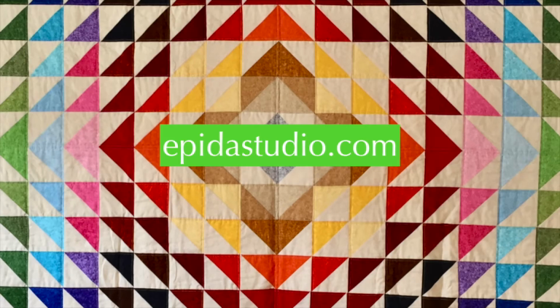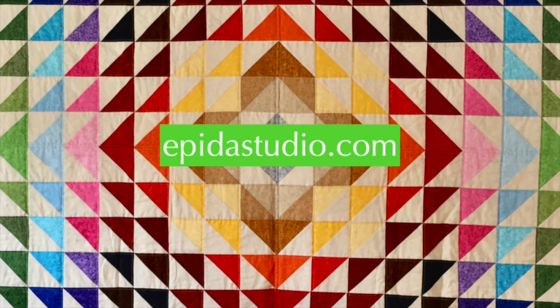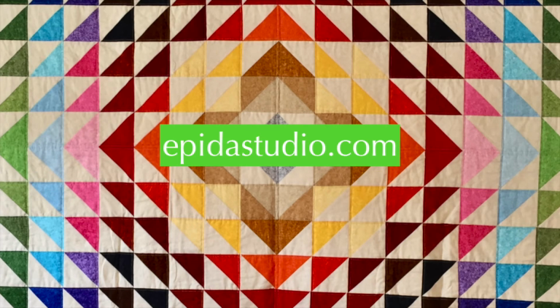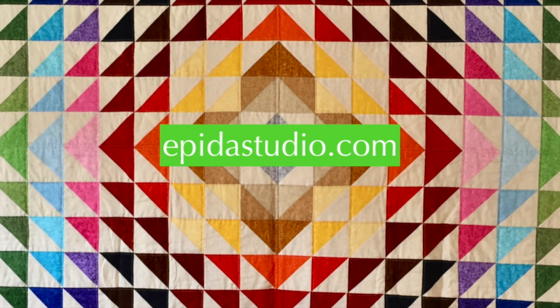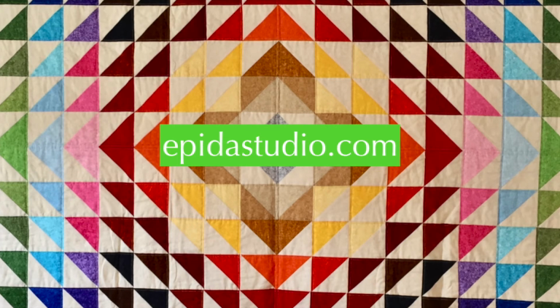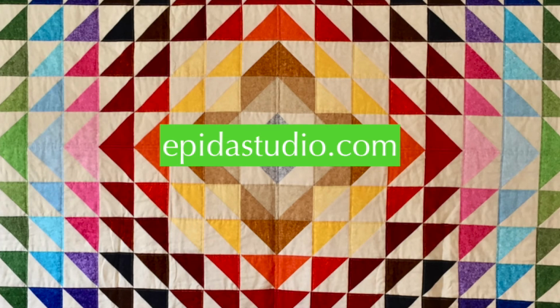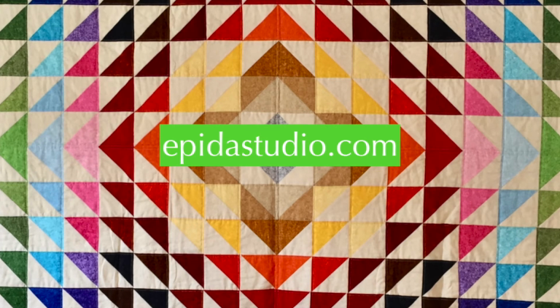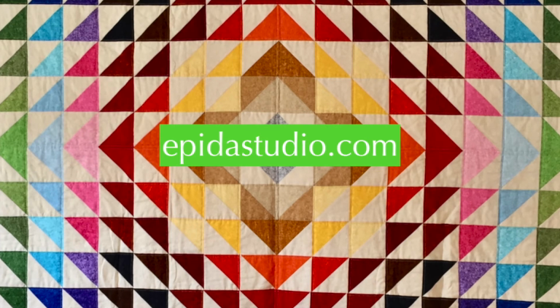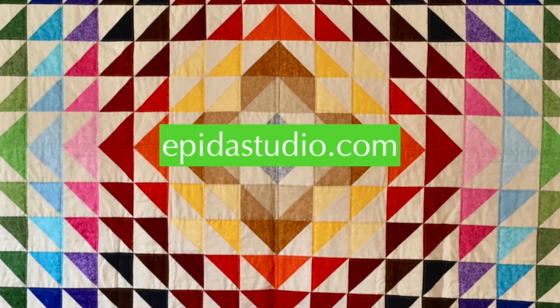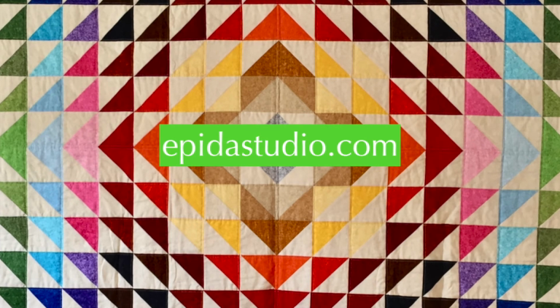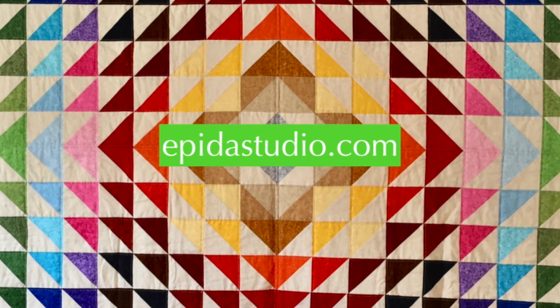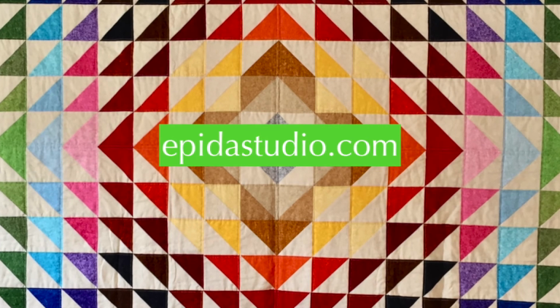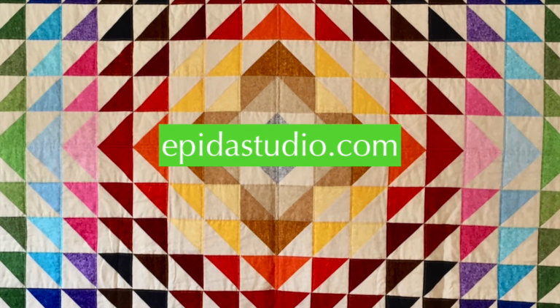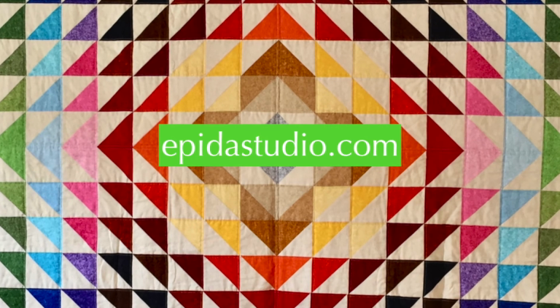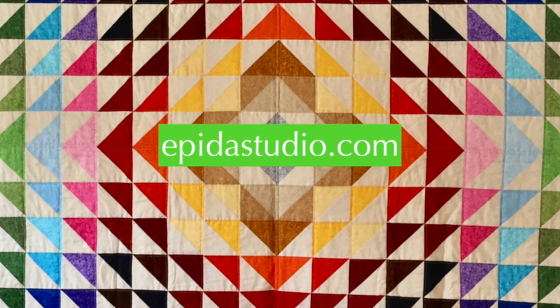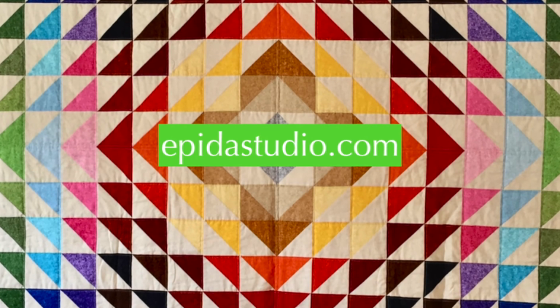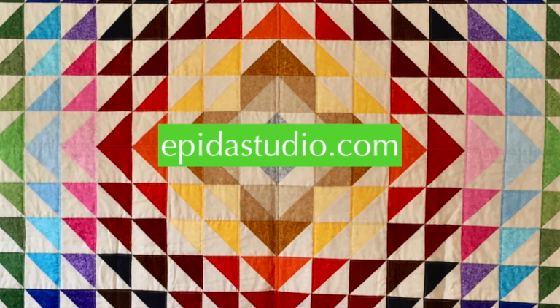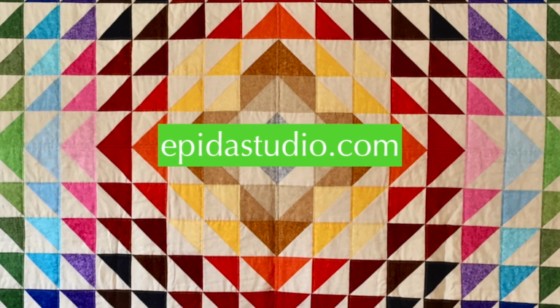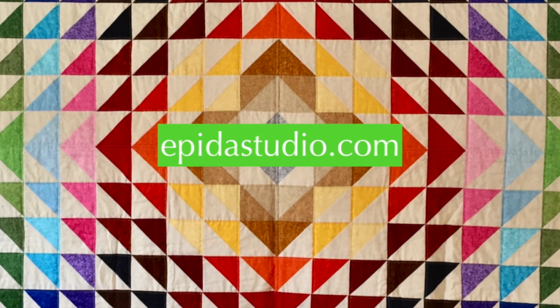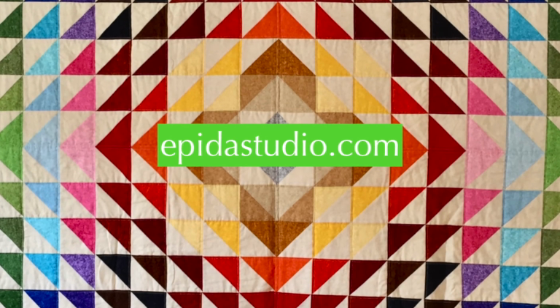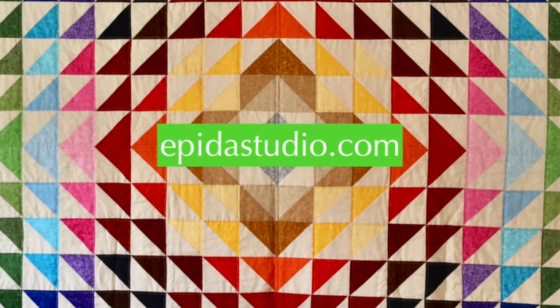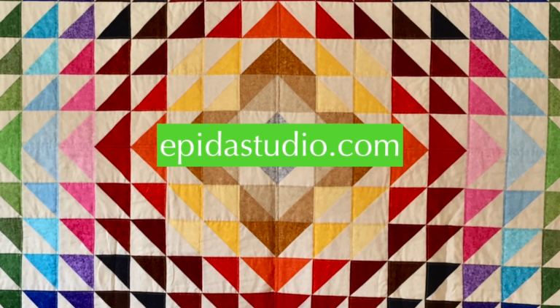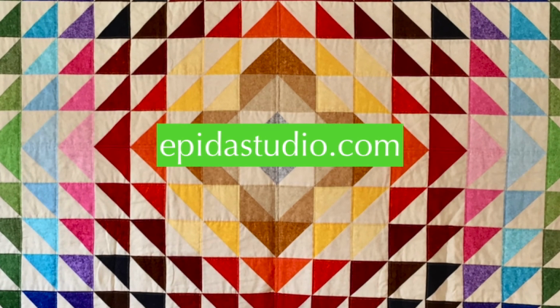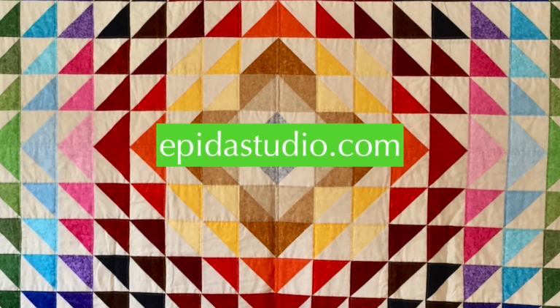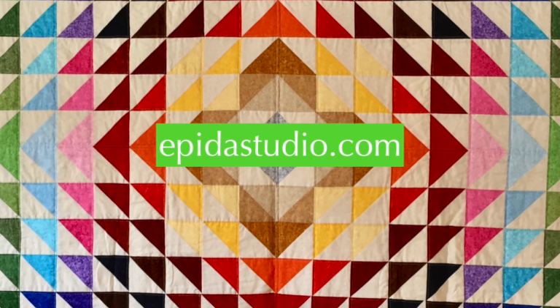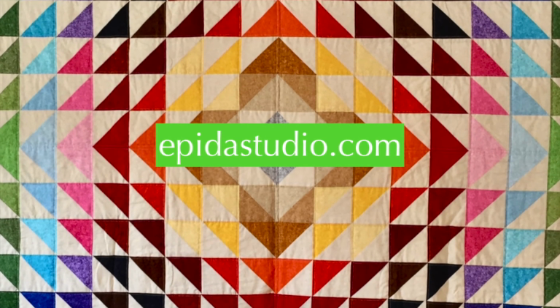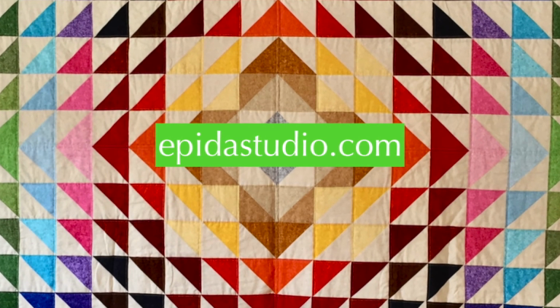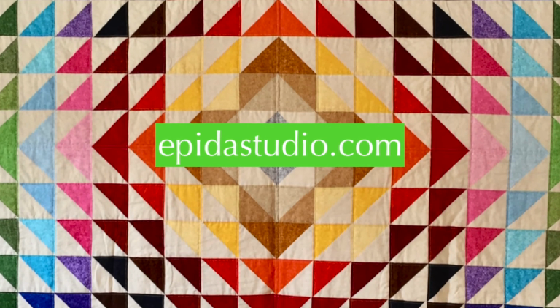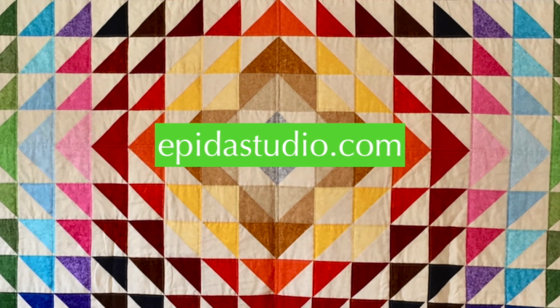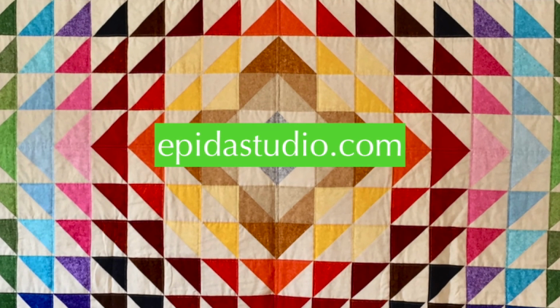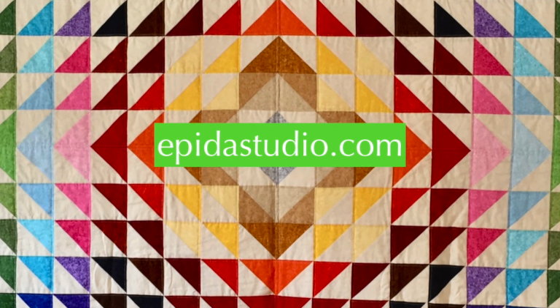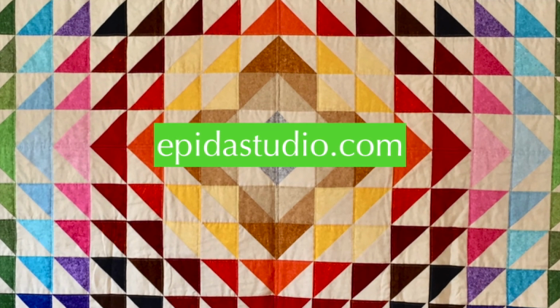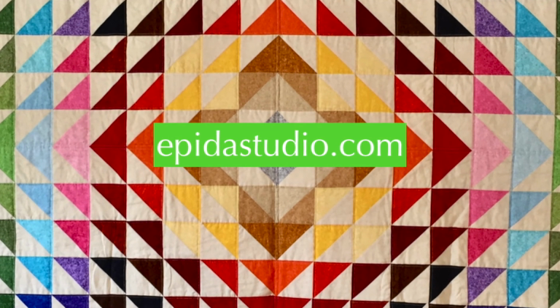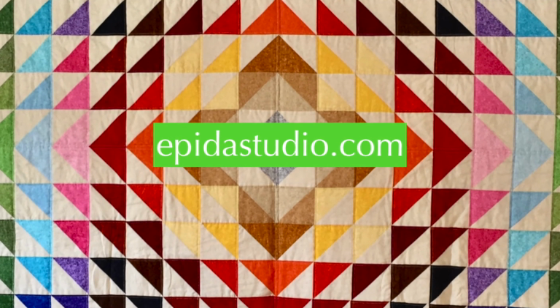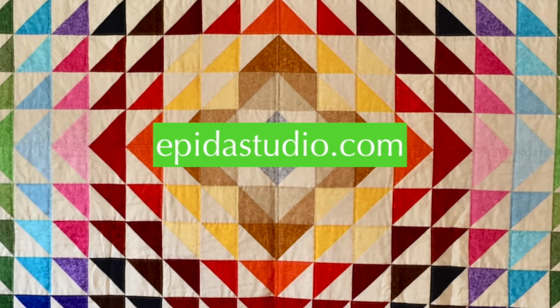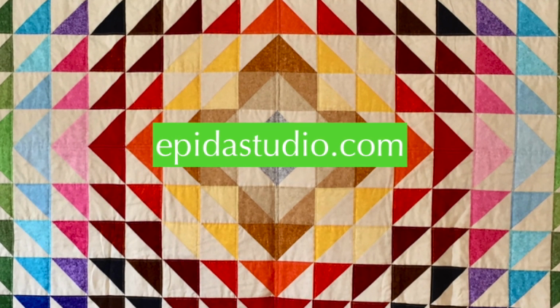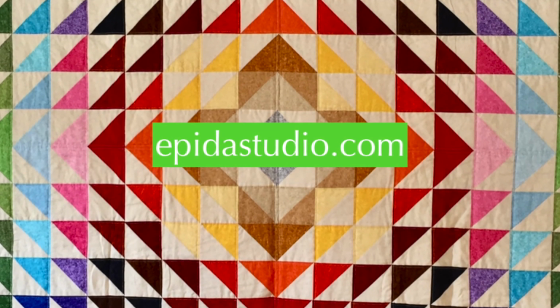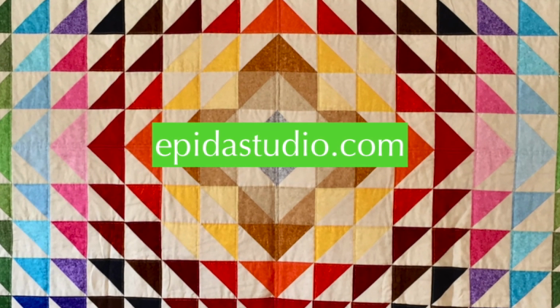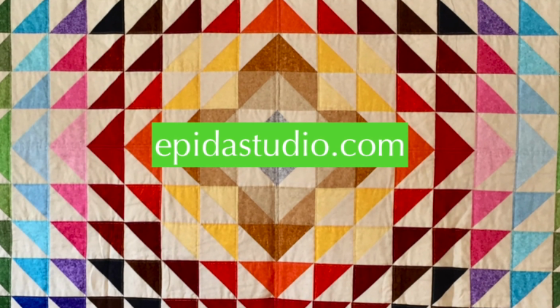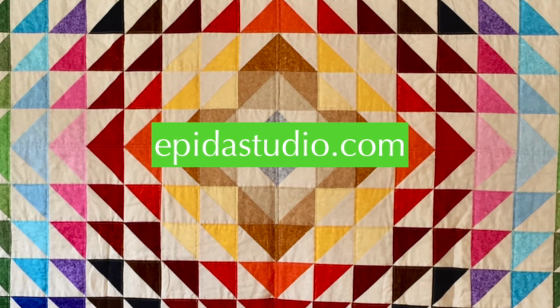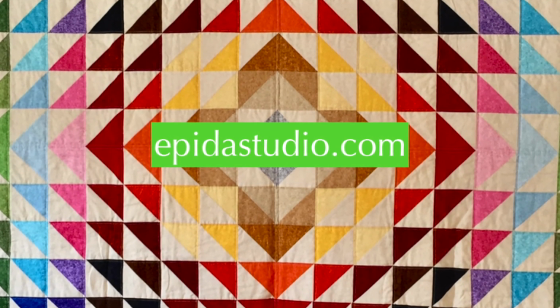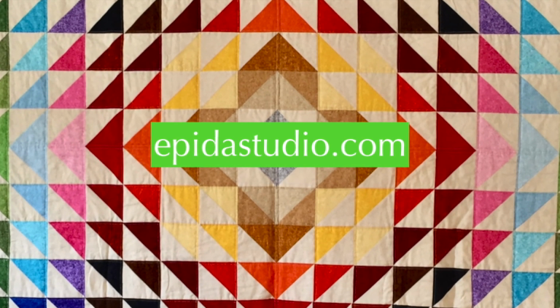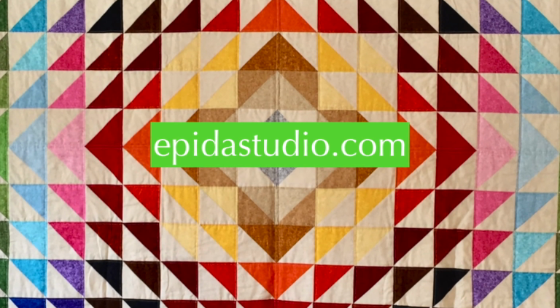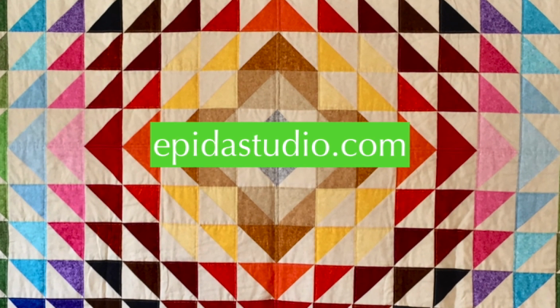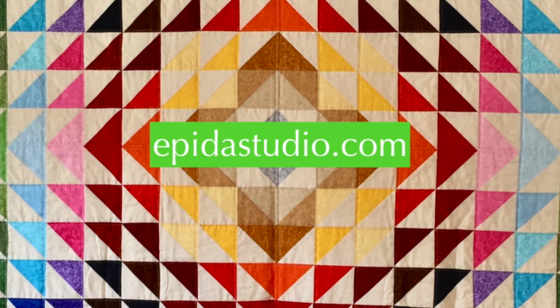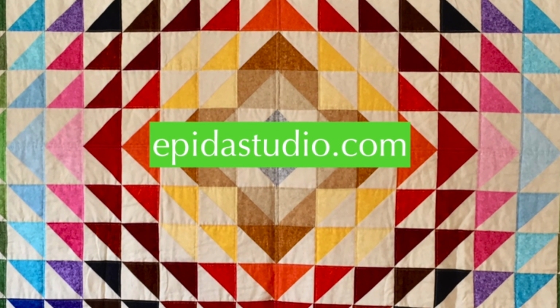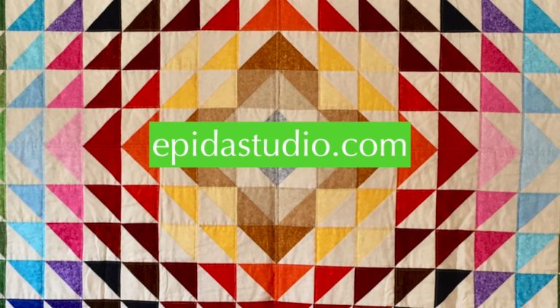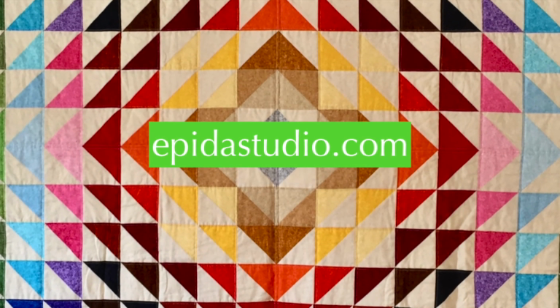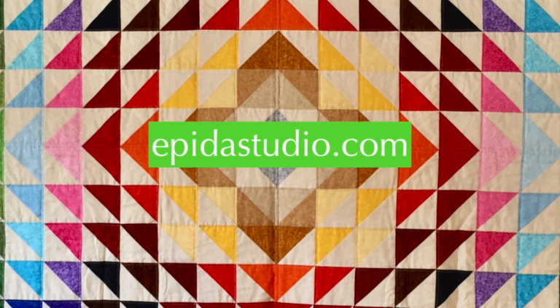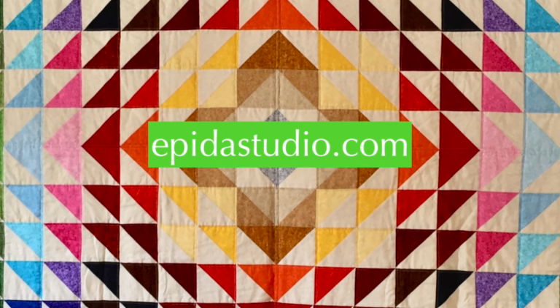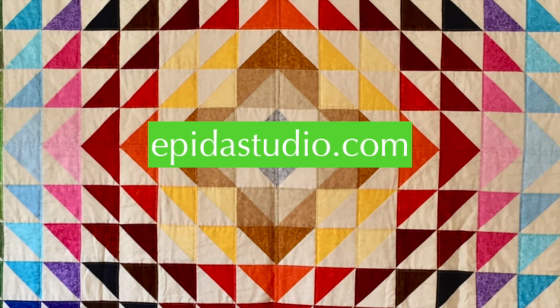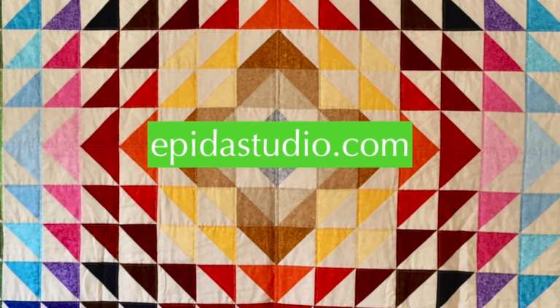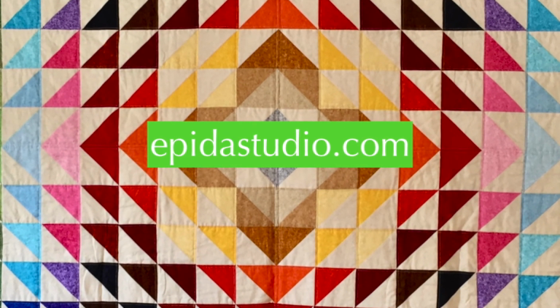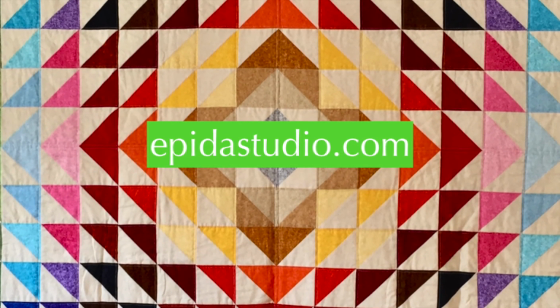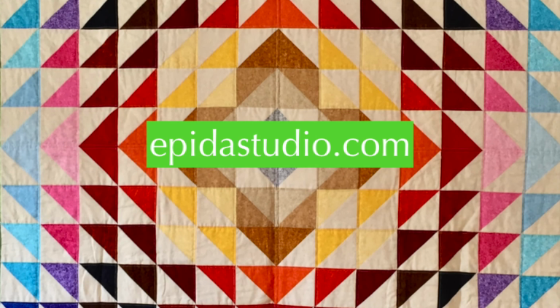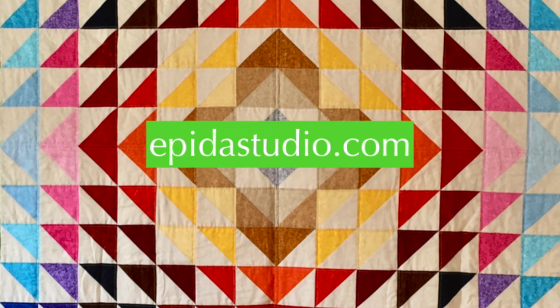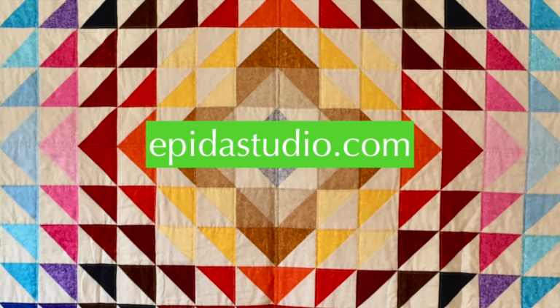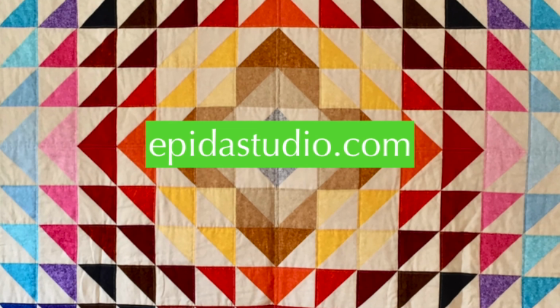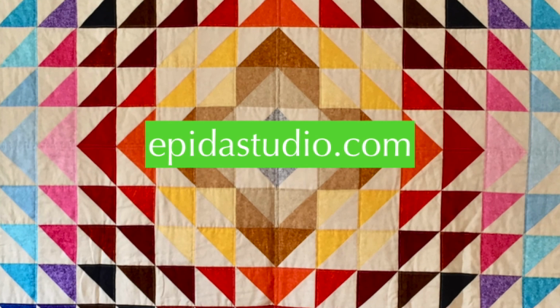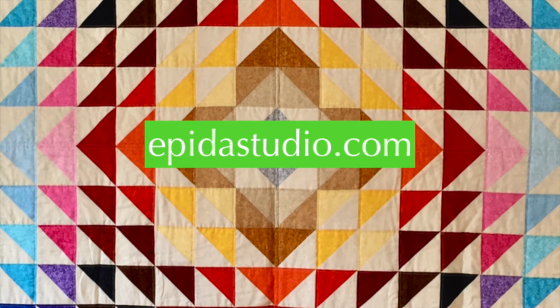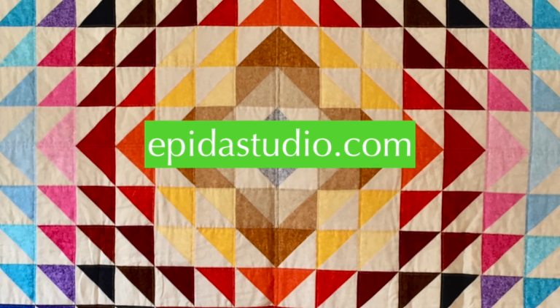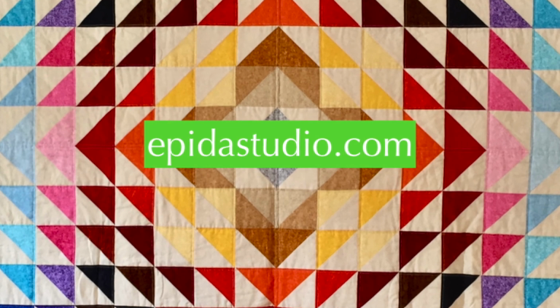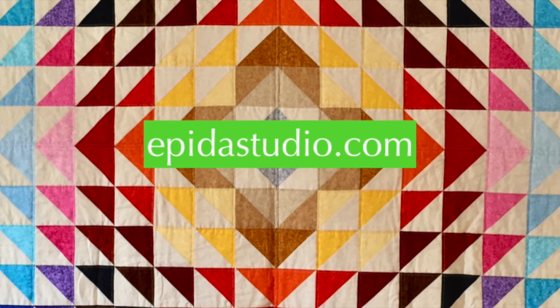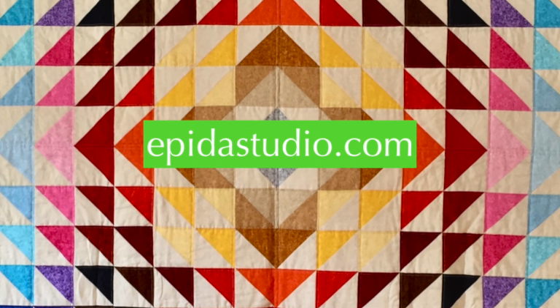For more tutorials, patterns, and inspiration, check out ebitestudio.com.